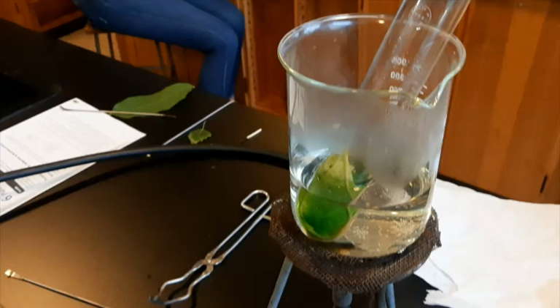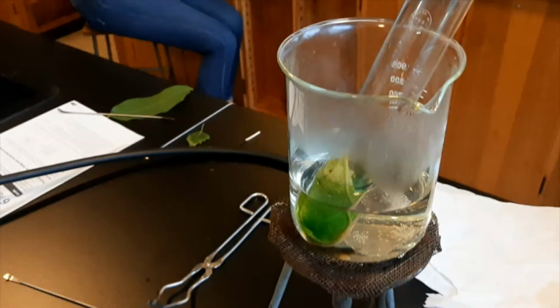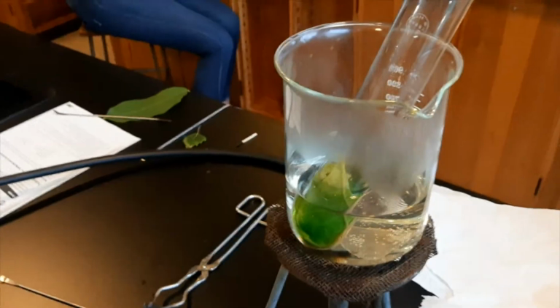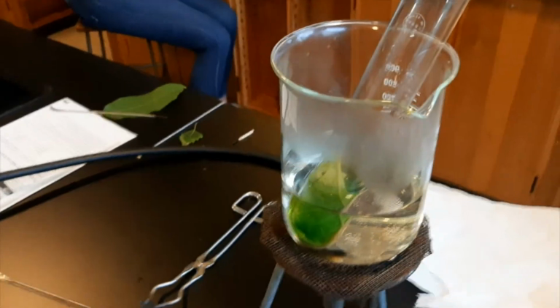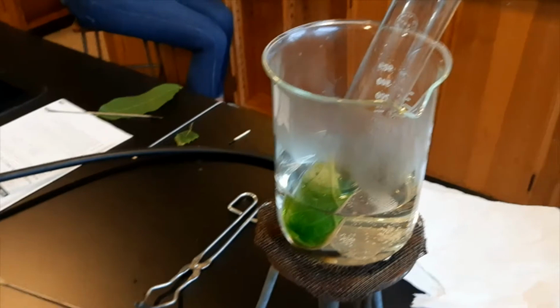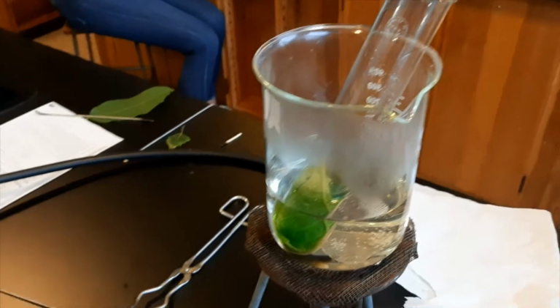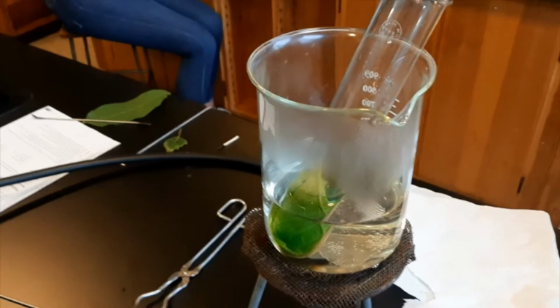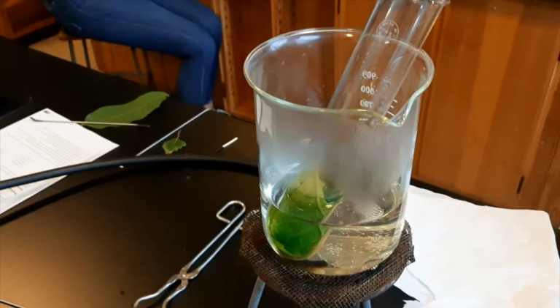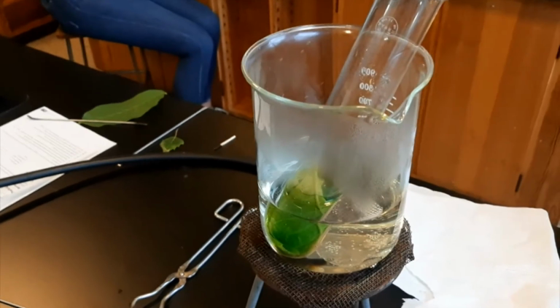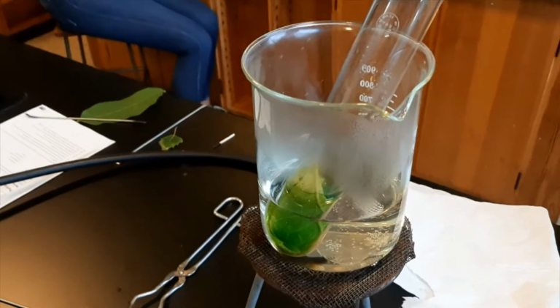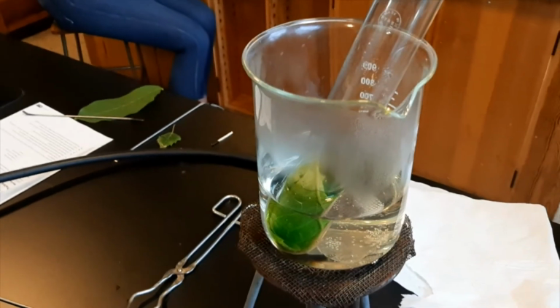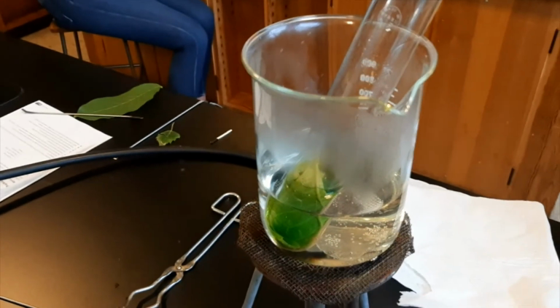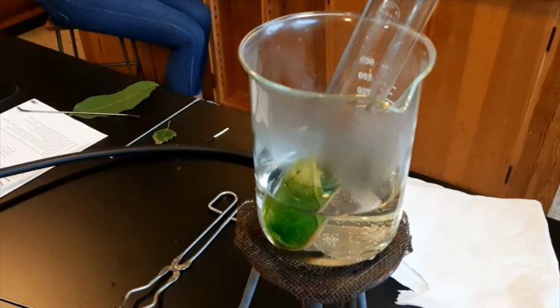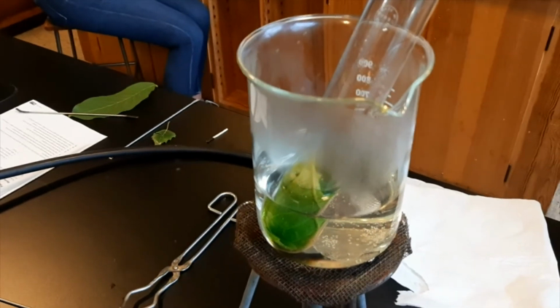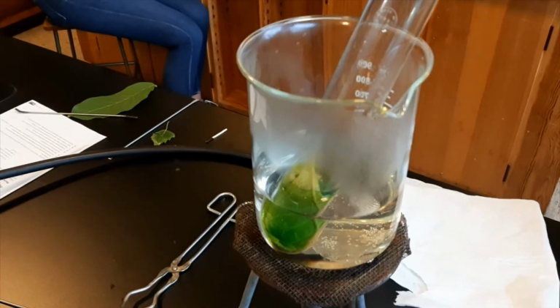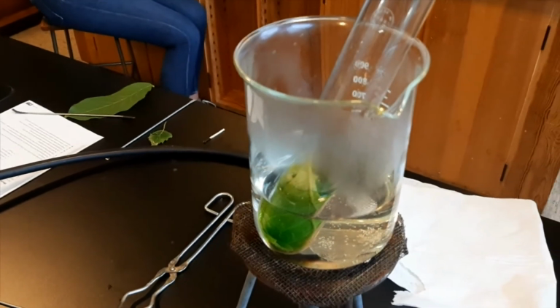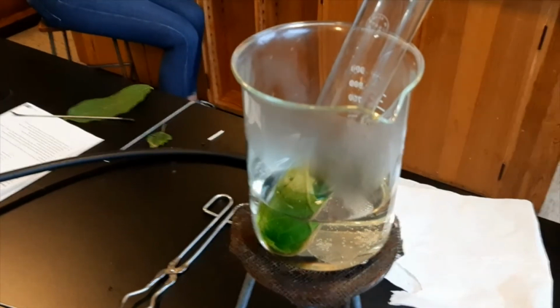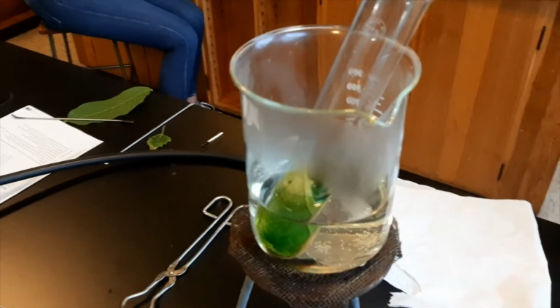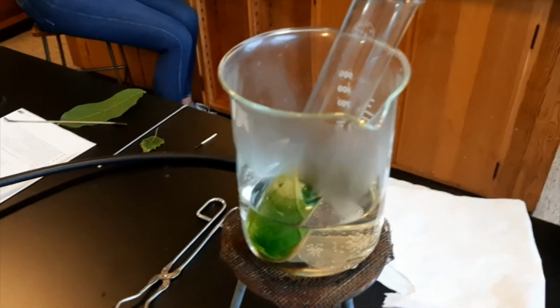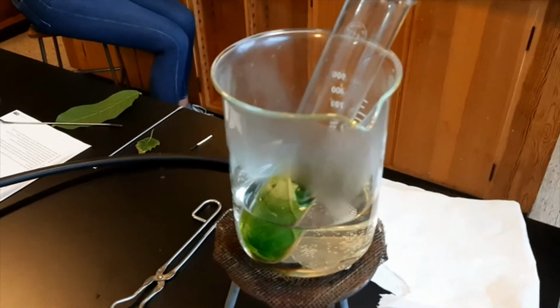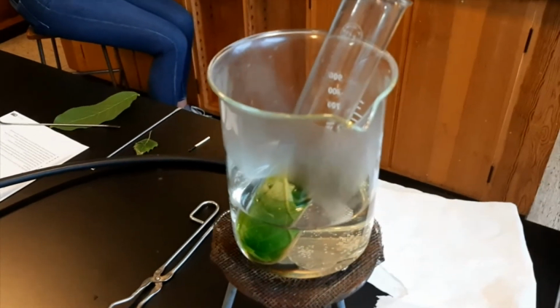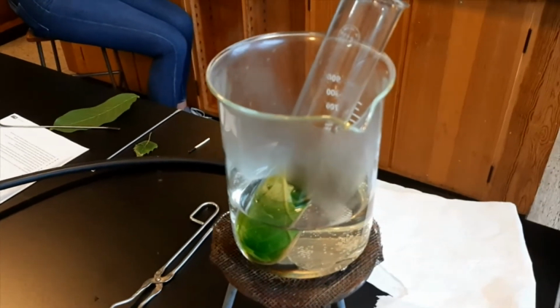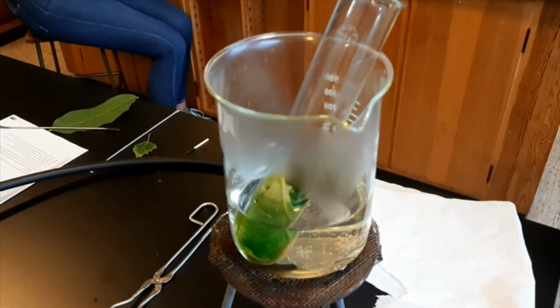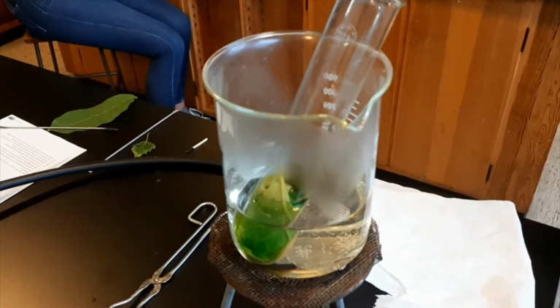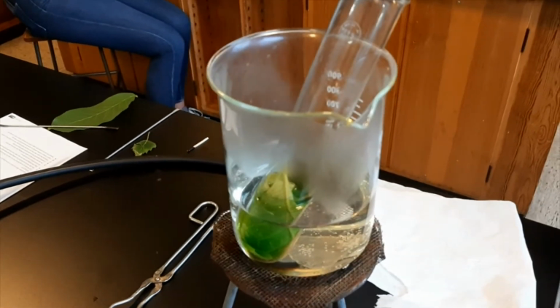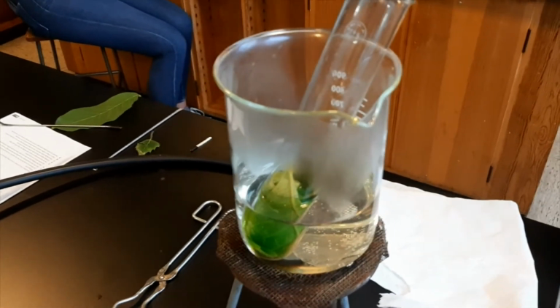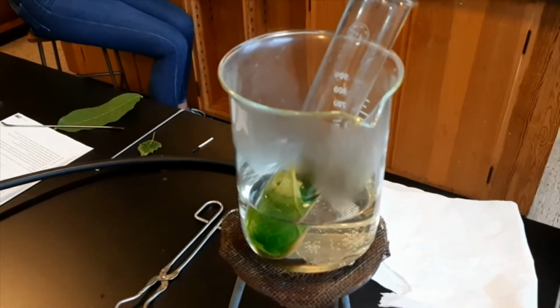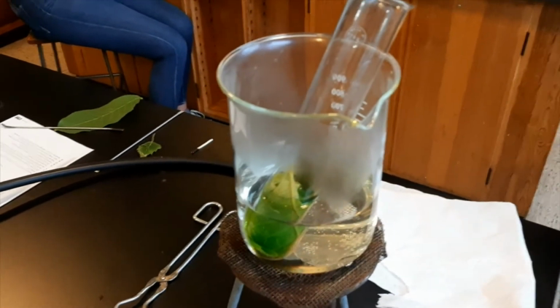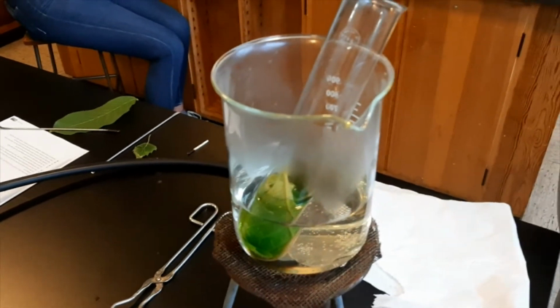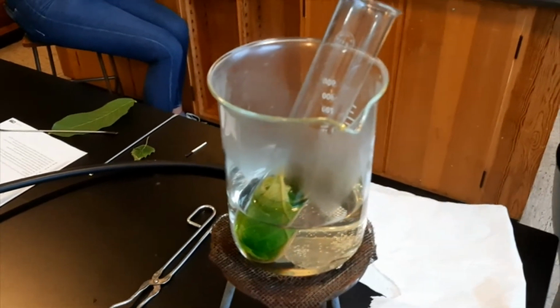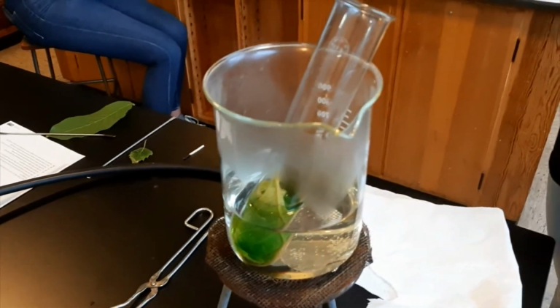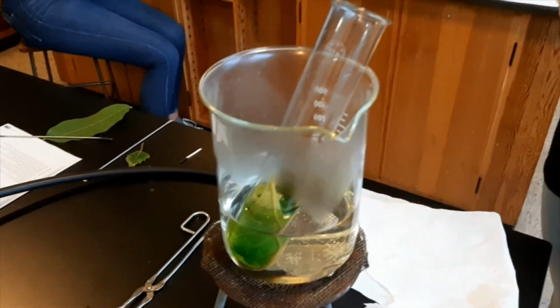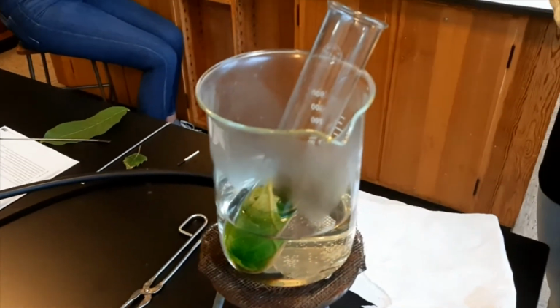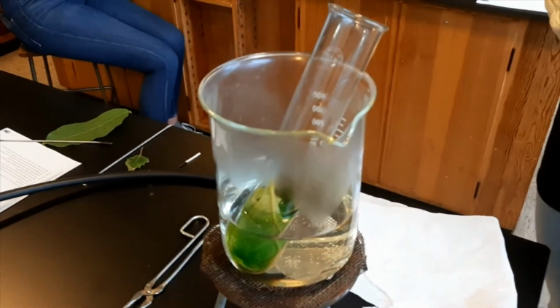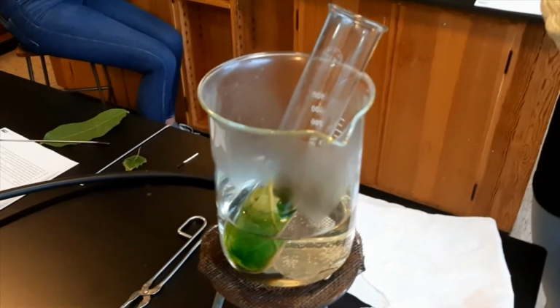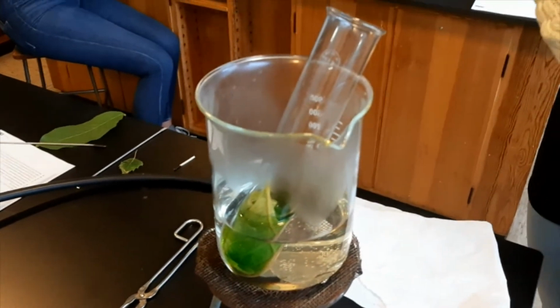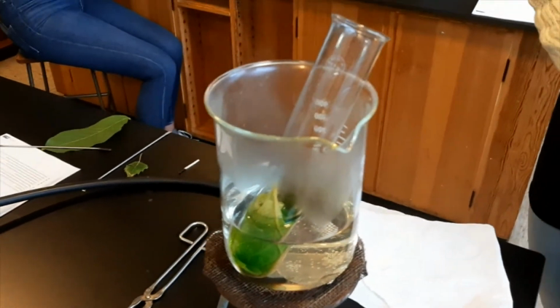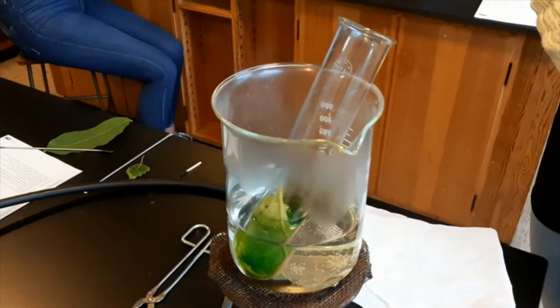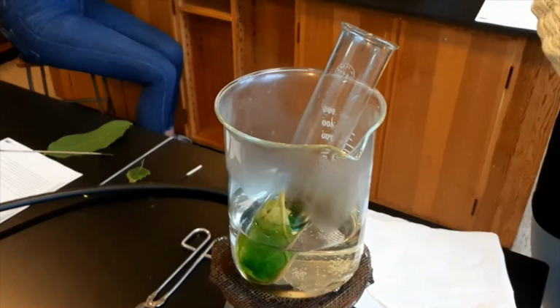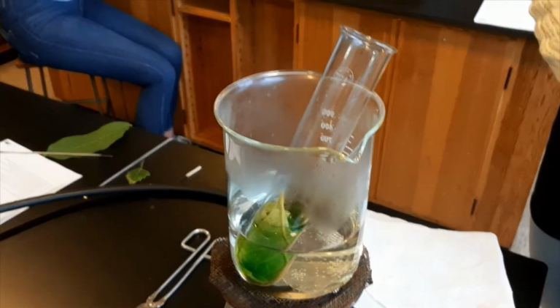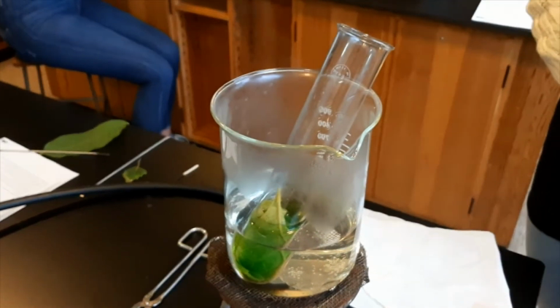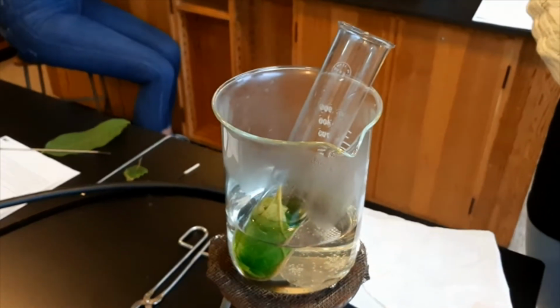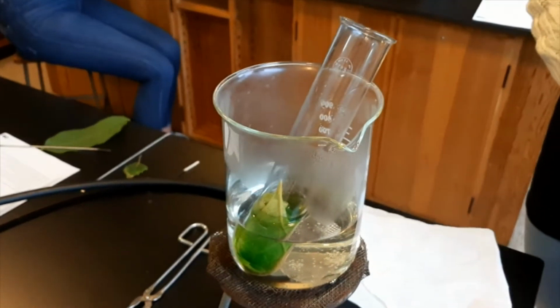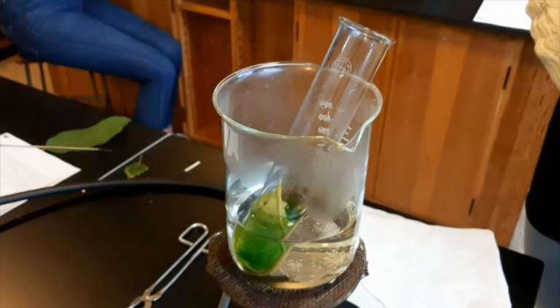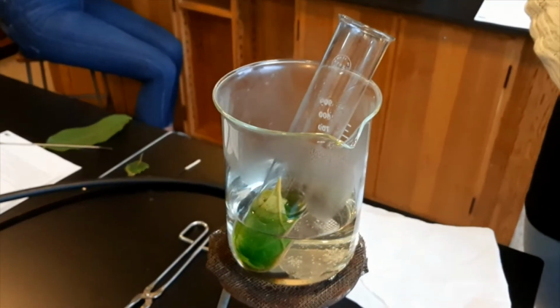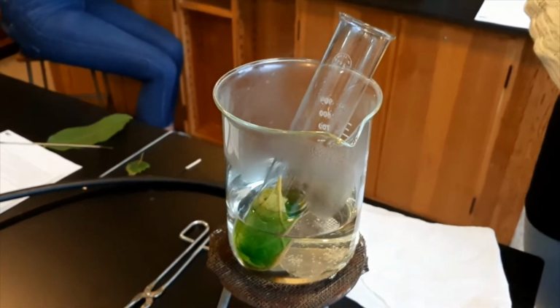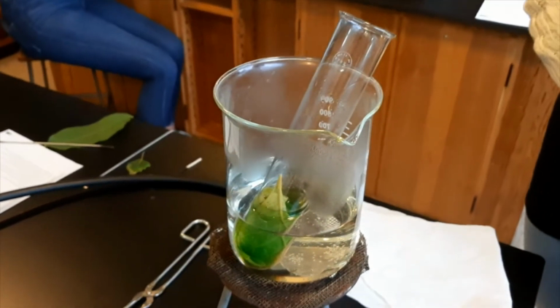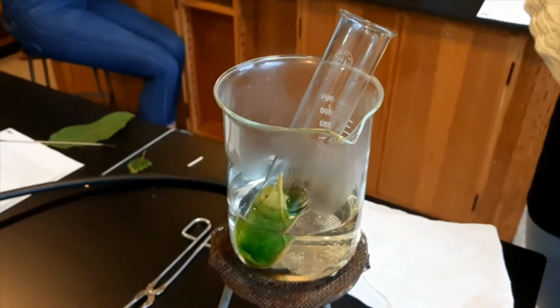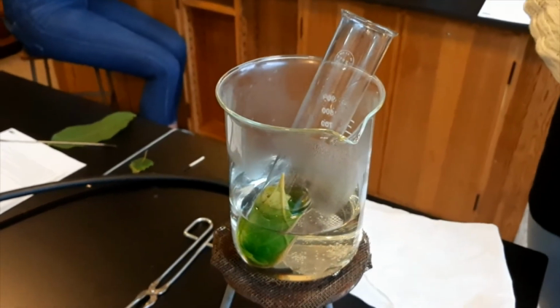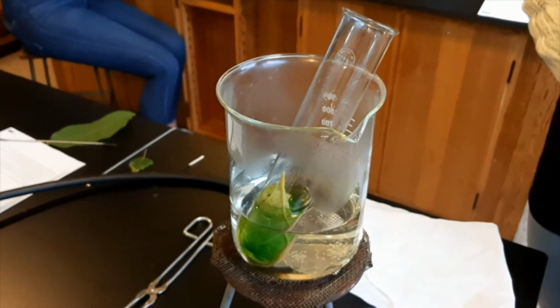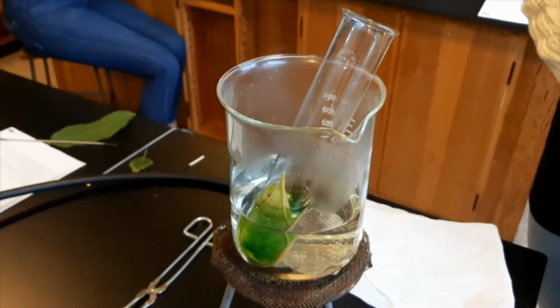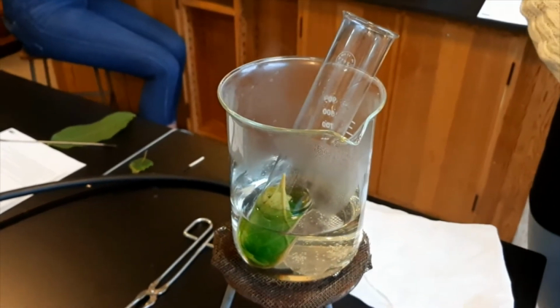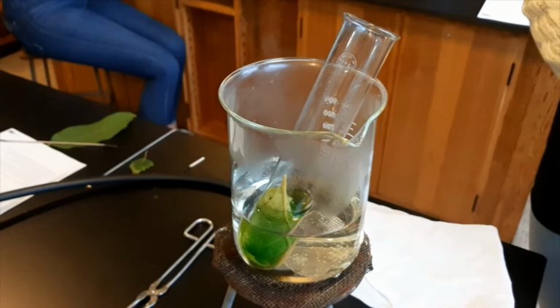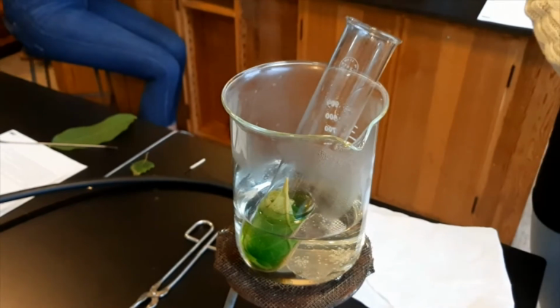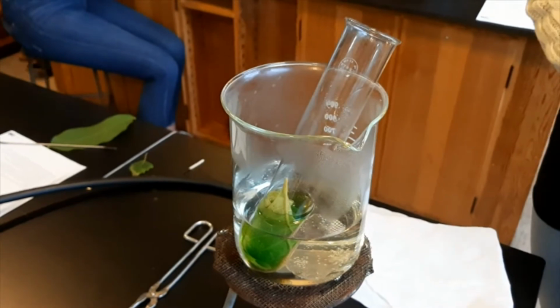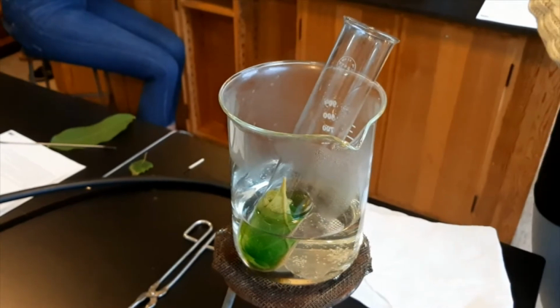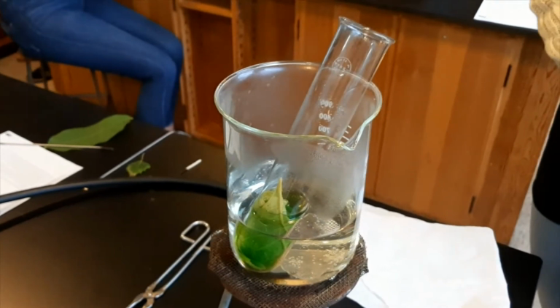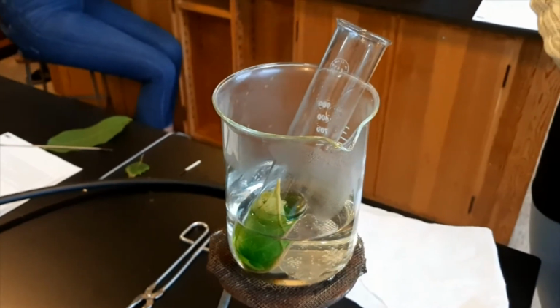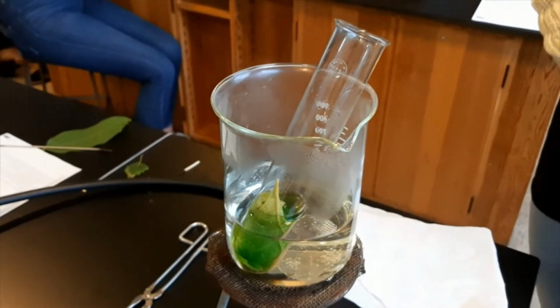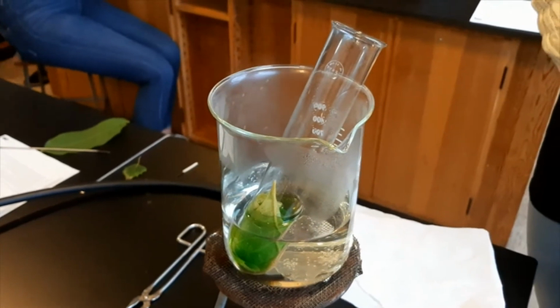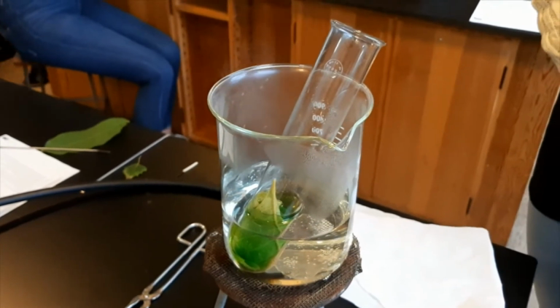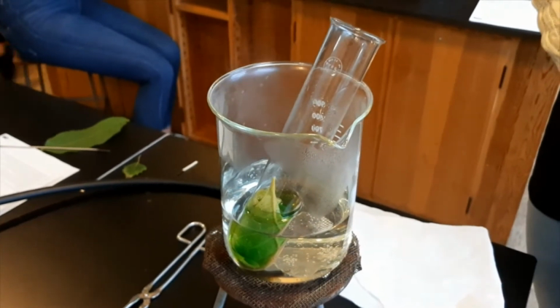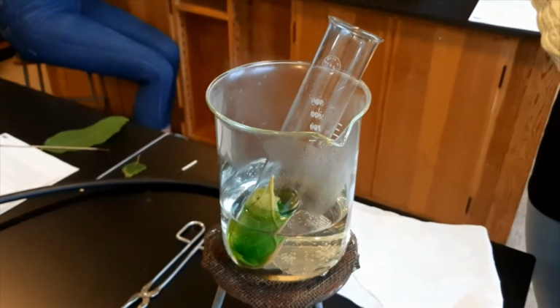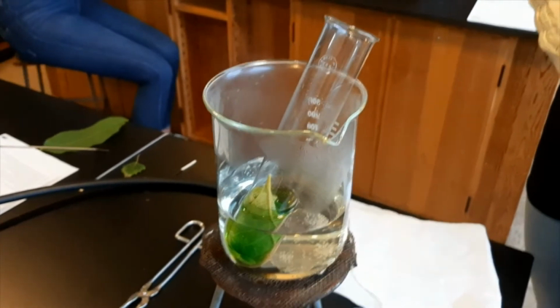Now the leaf has been here for six minutes, so my highly skilled students will take out the leaf.